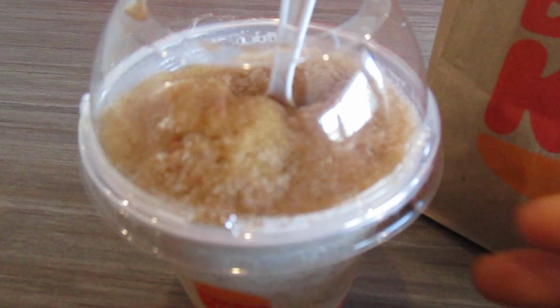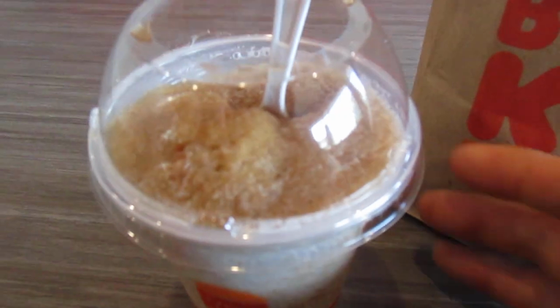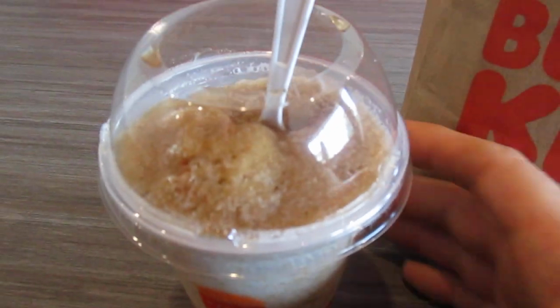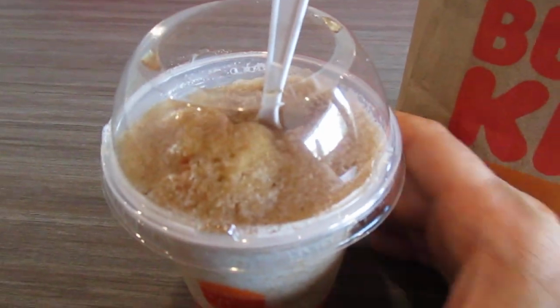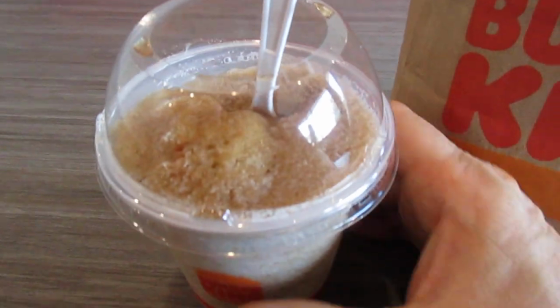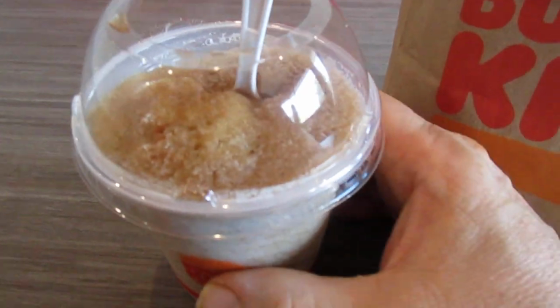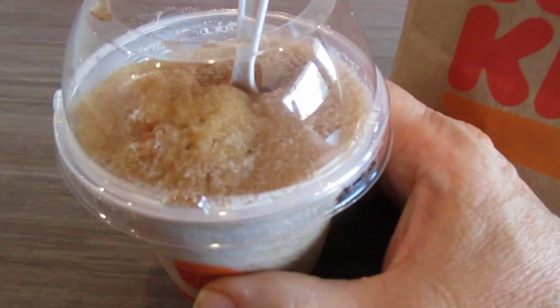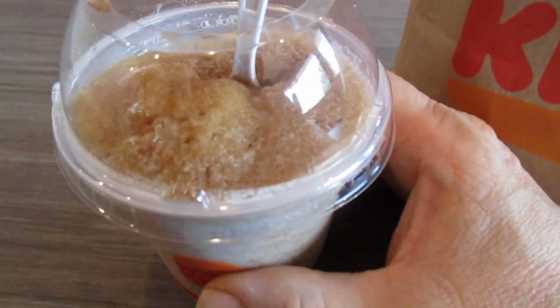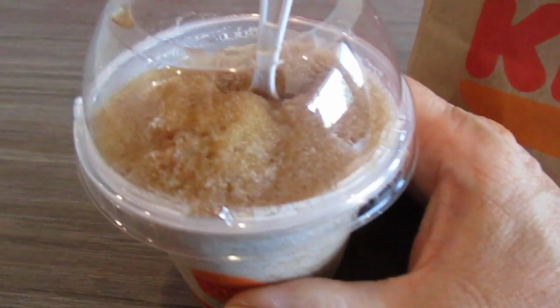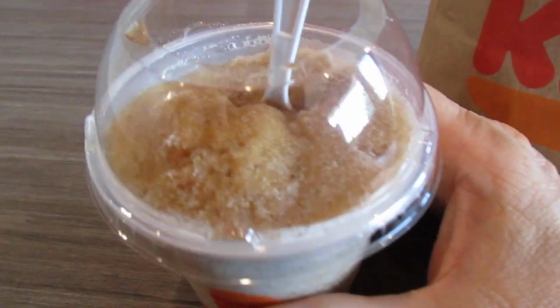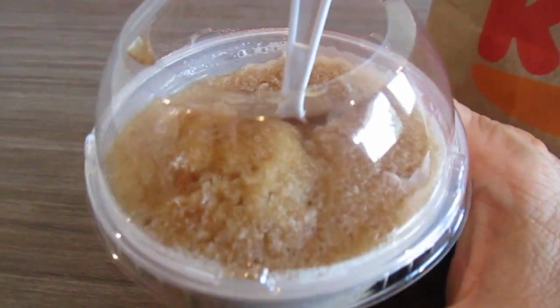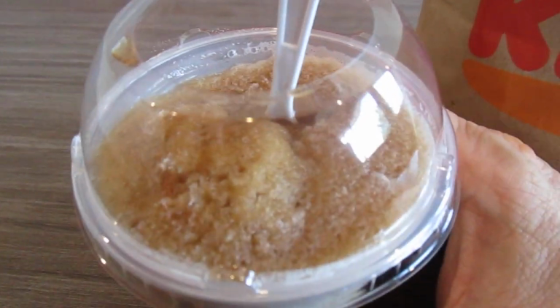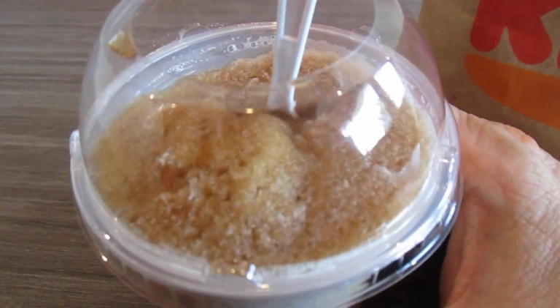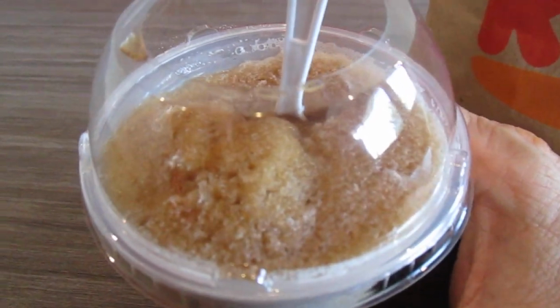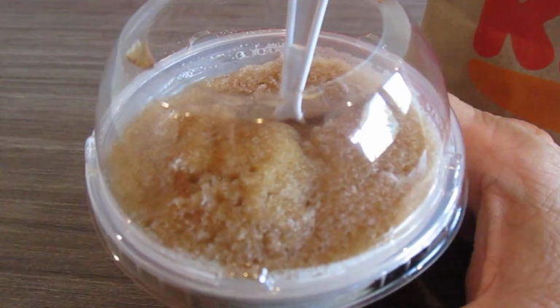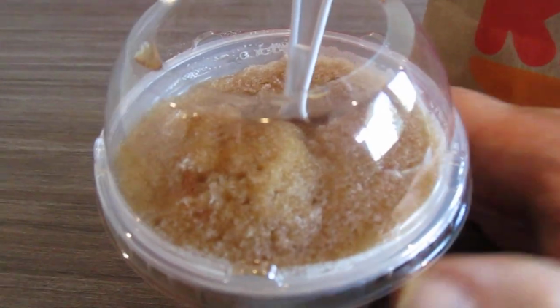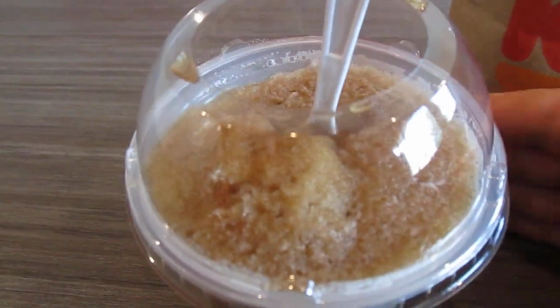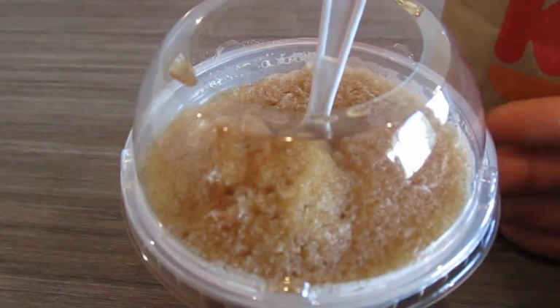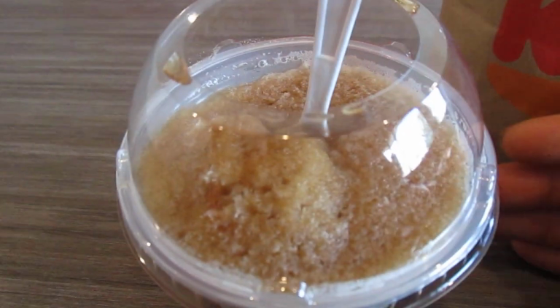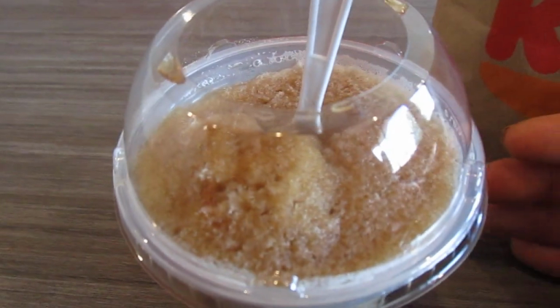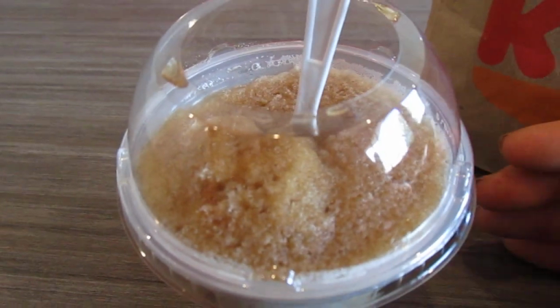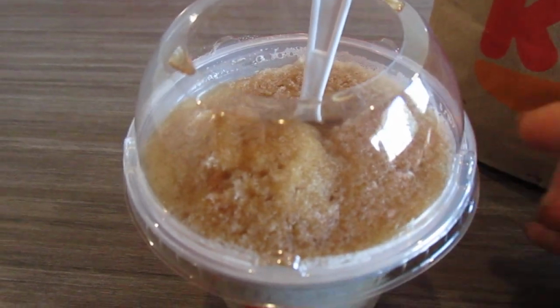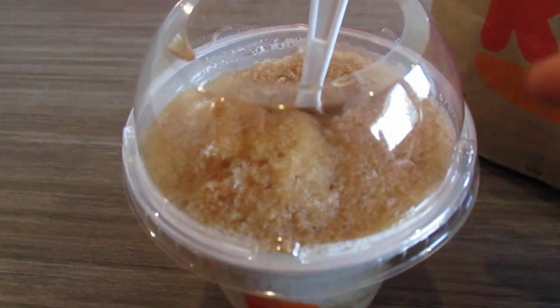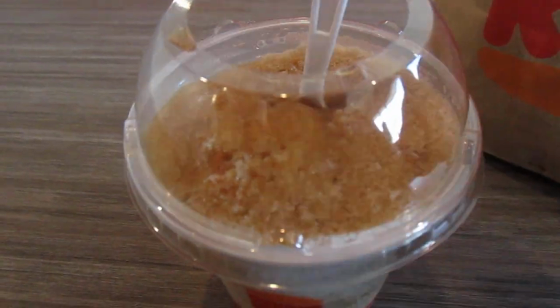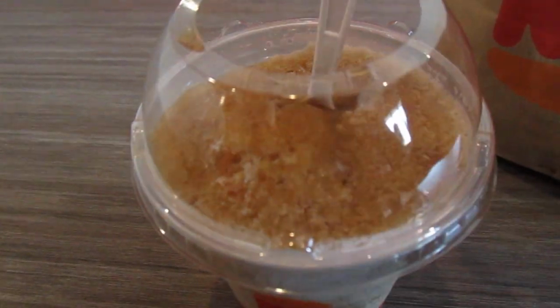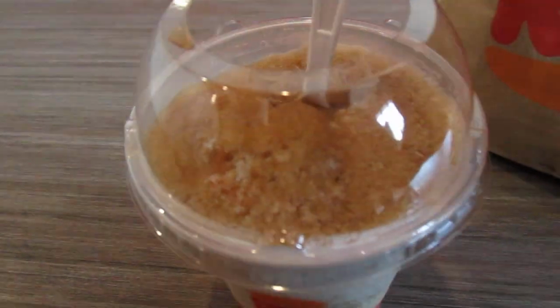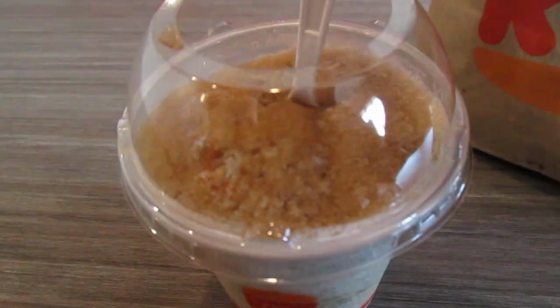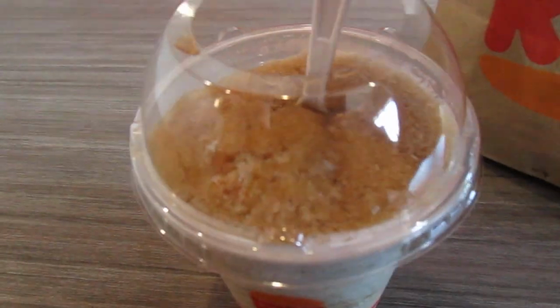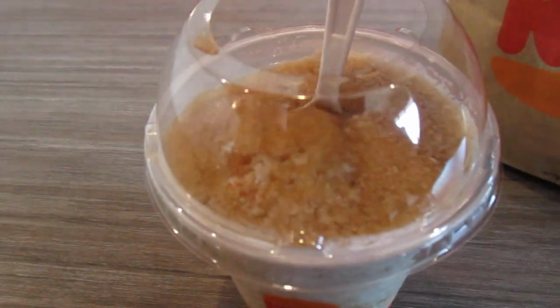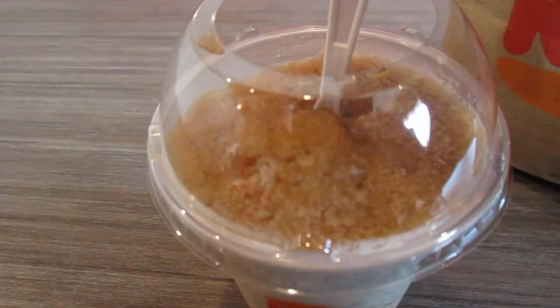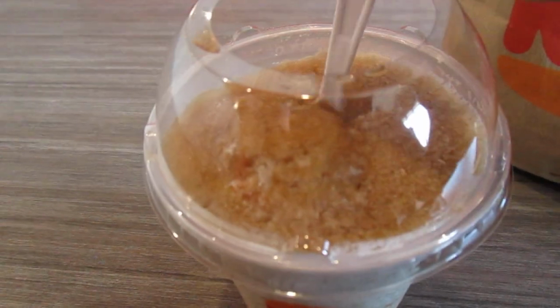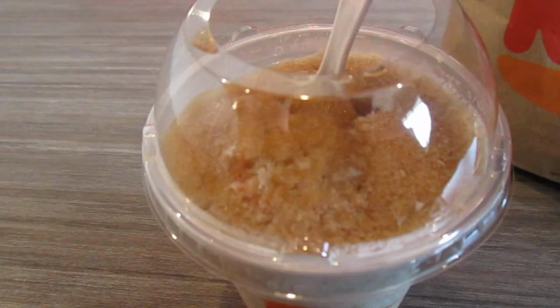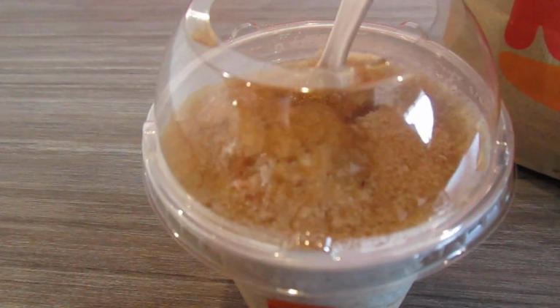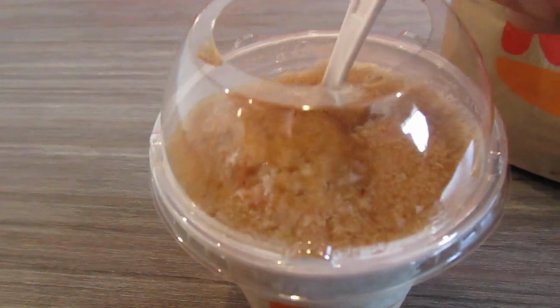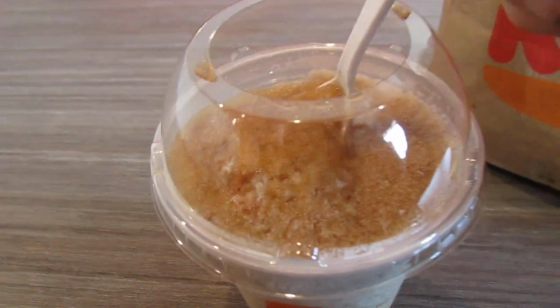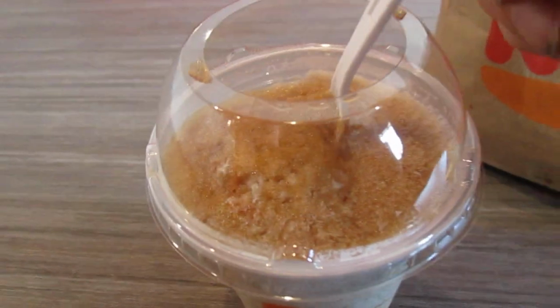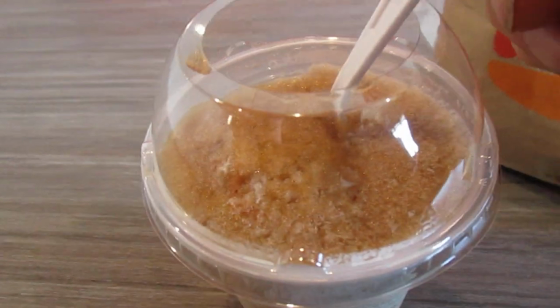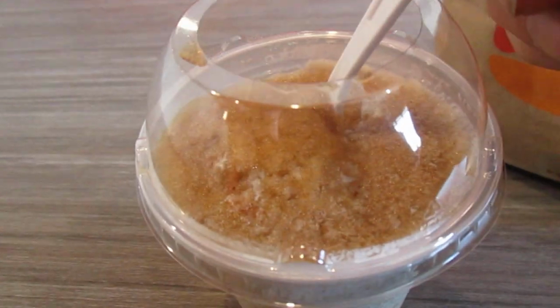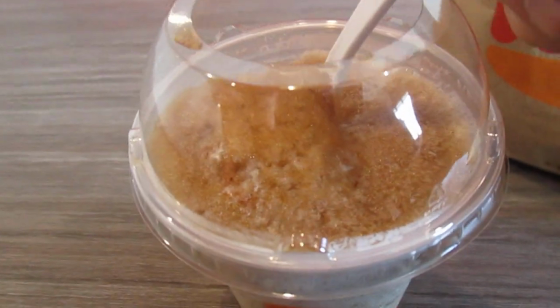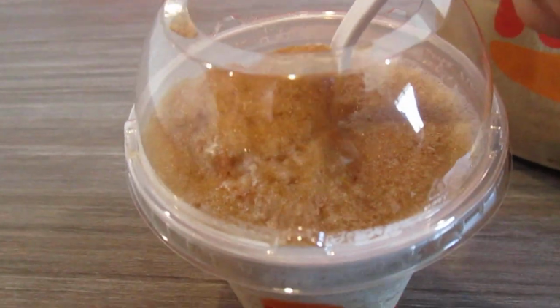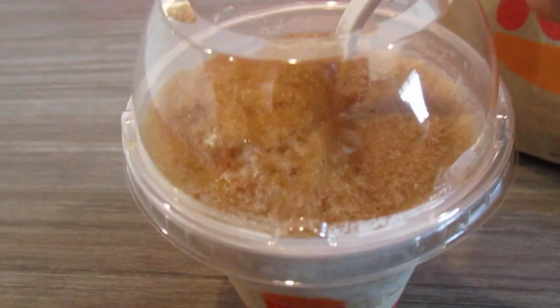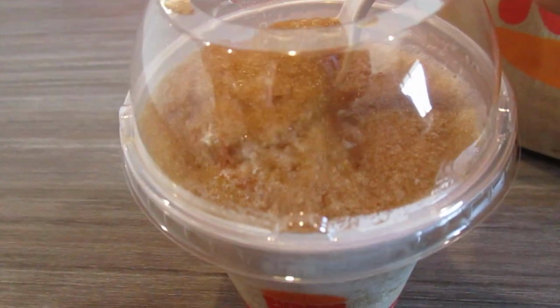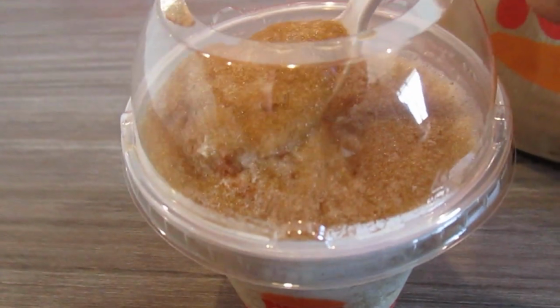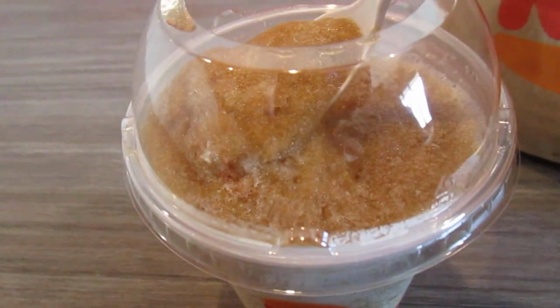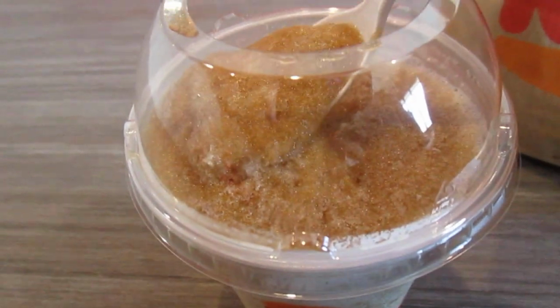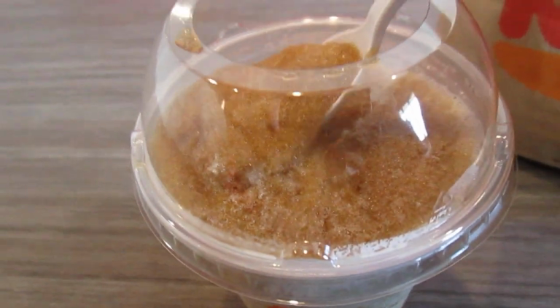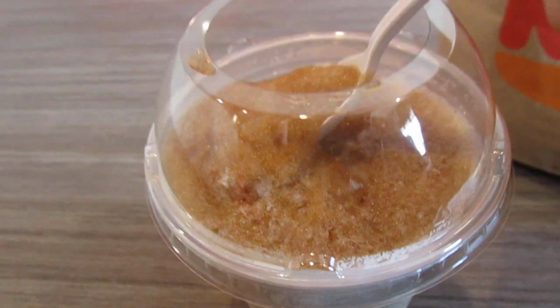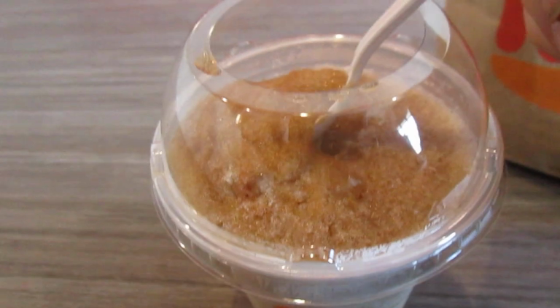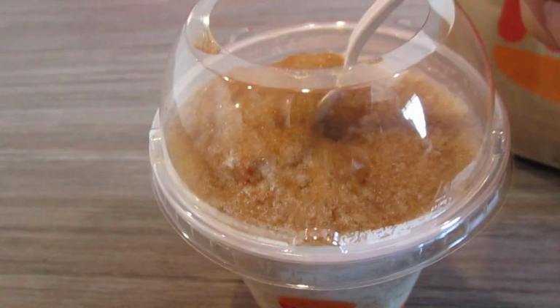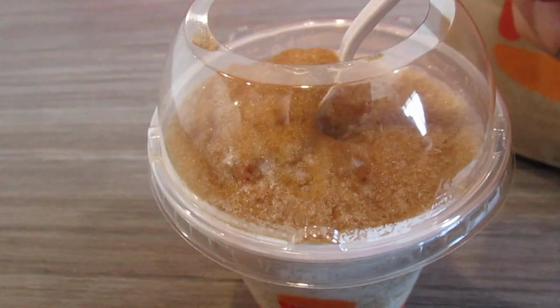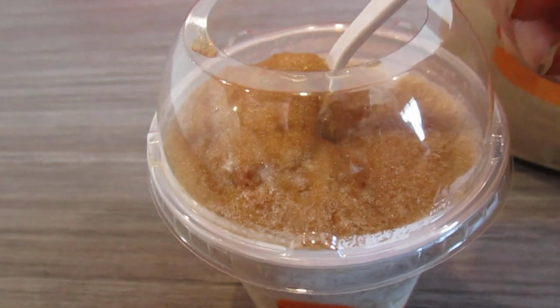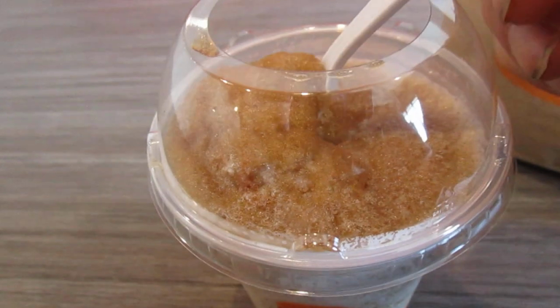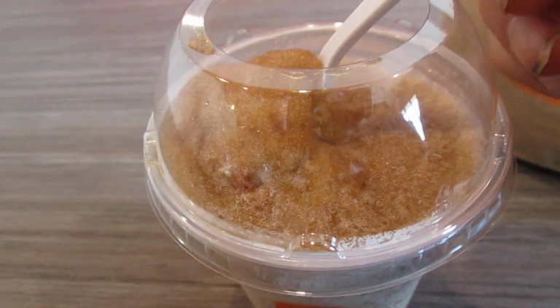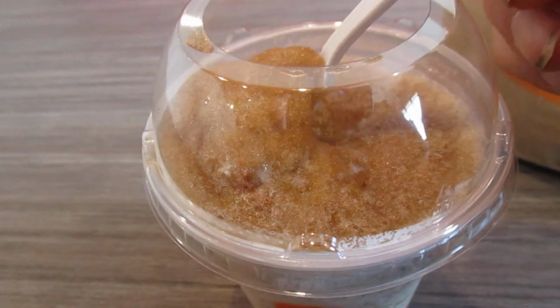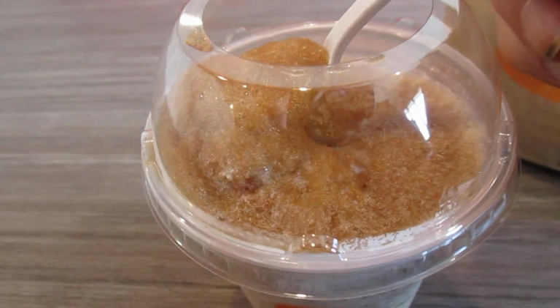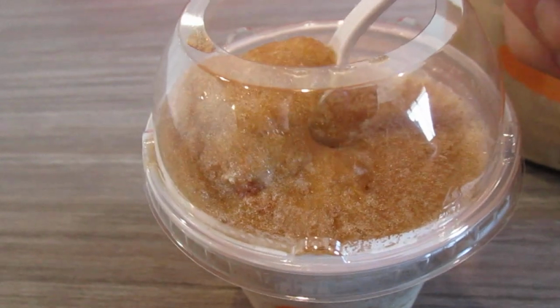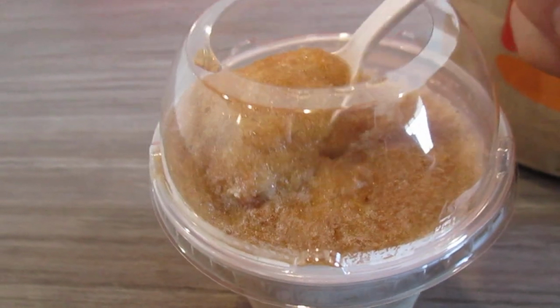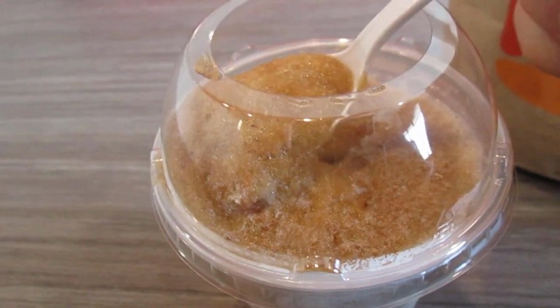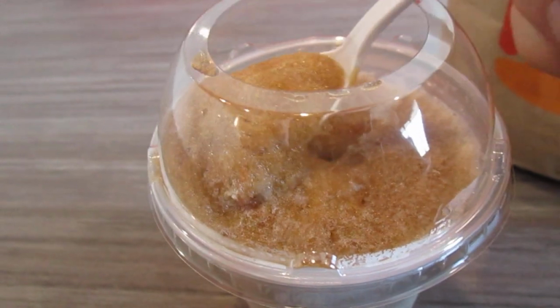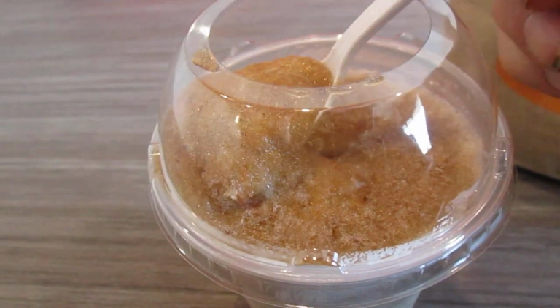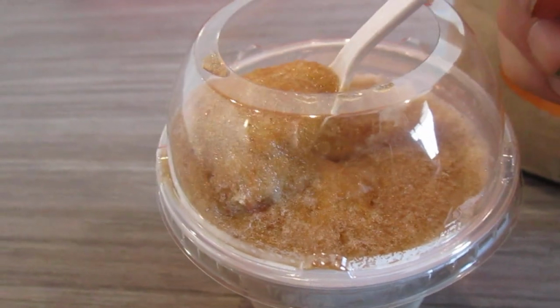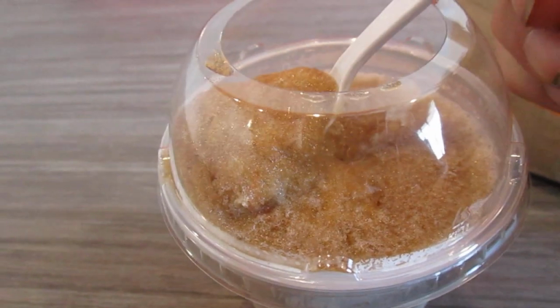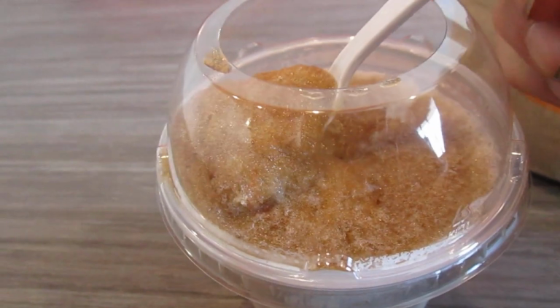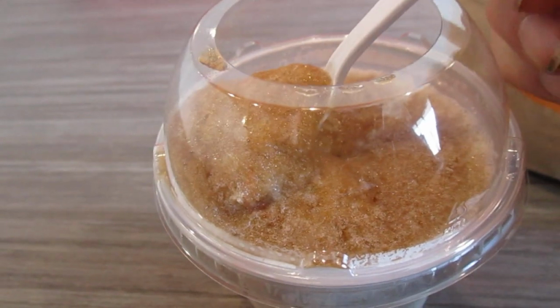Hey, my legion. Hi y'all, welcome to Wednesdays. I'm here to review Burger King's Frozen Coke Fanta. This was a dollar.